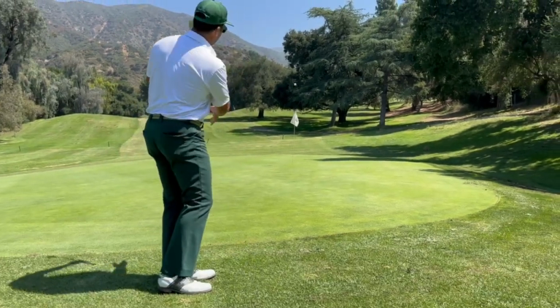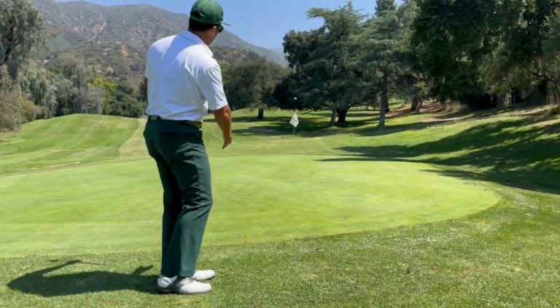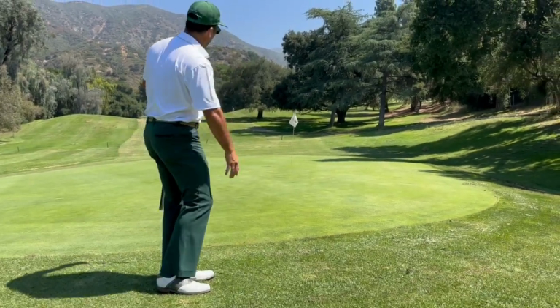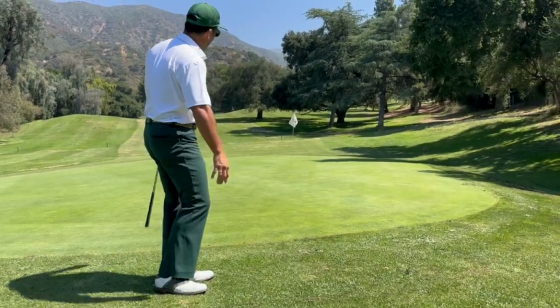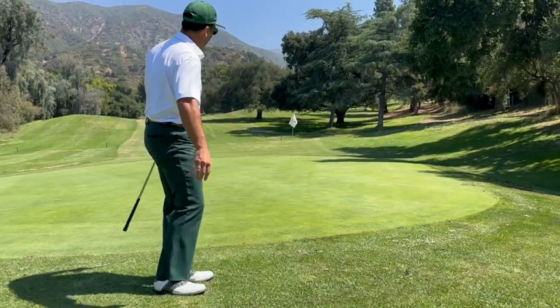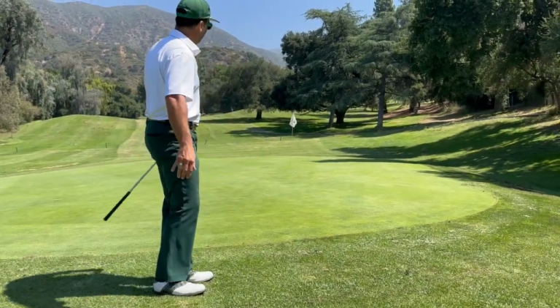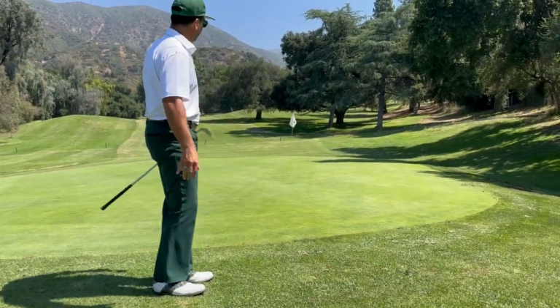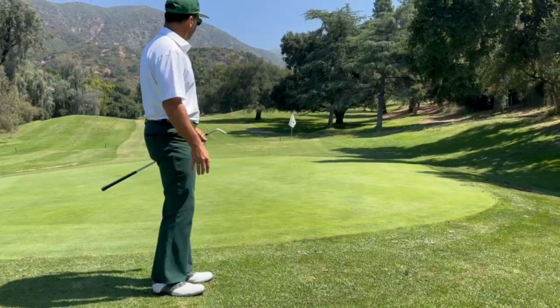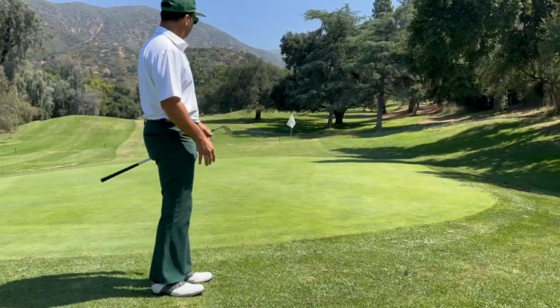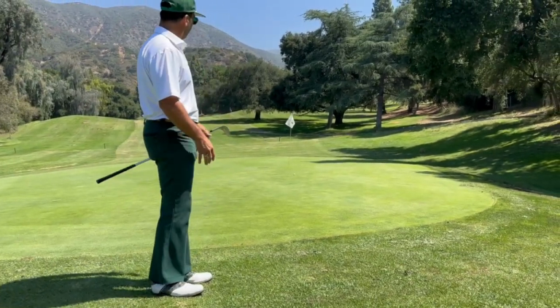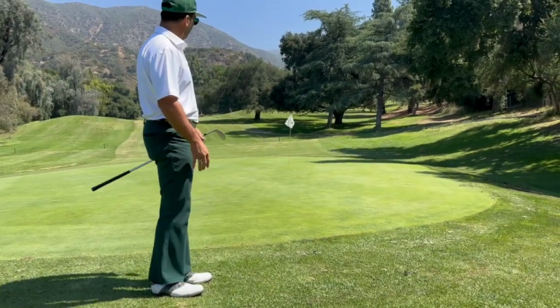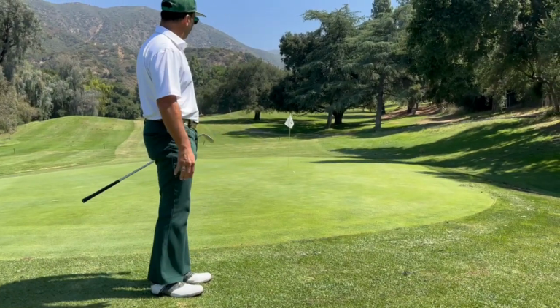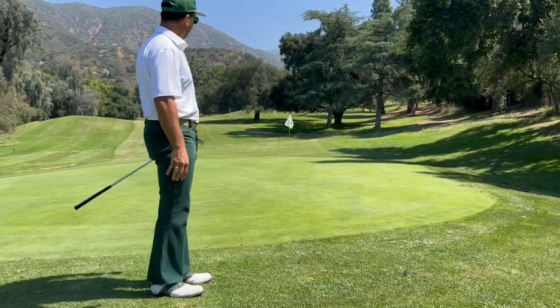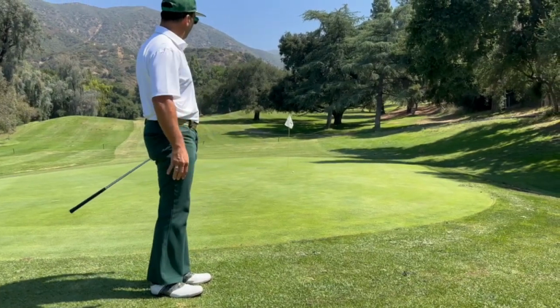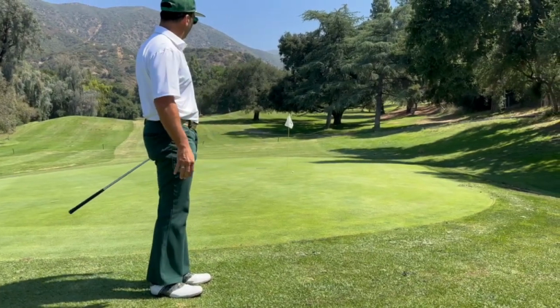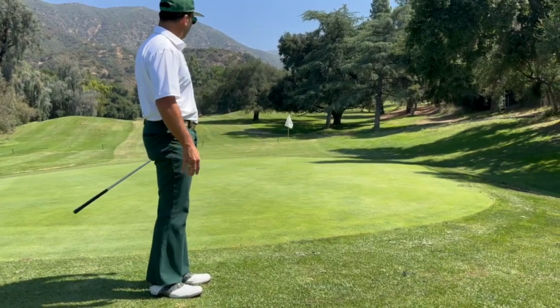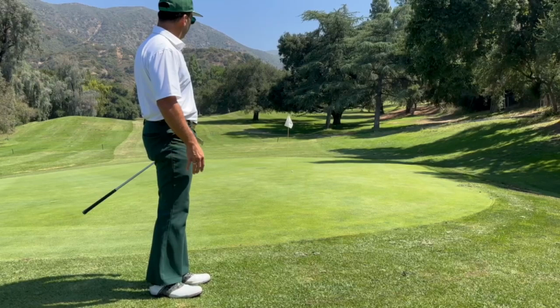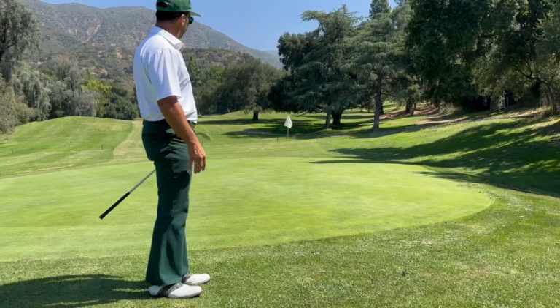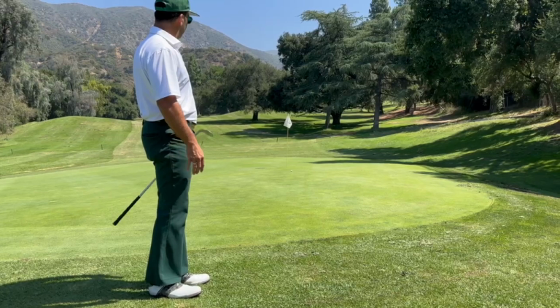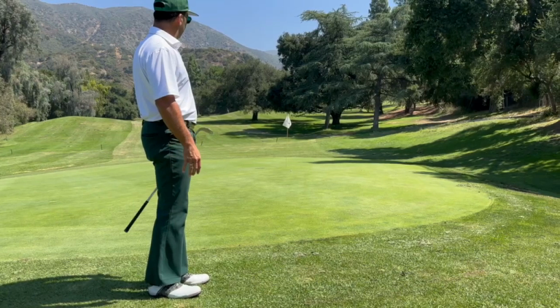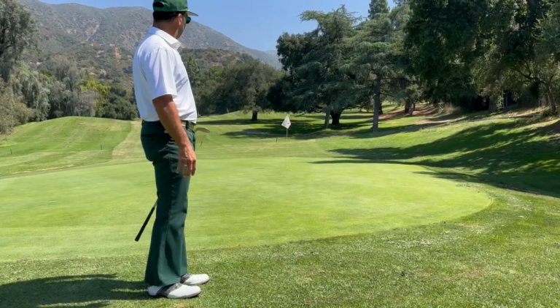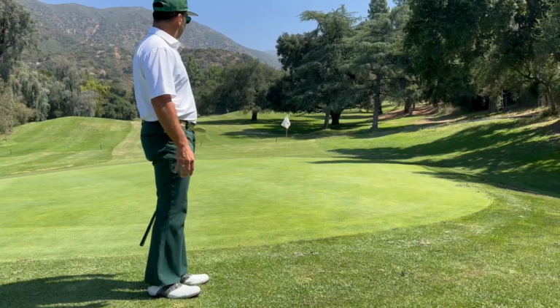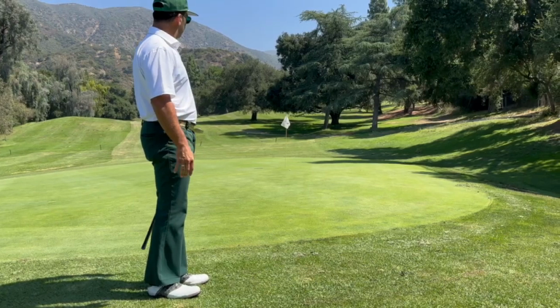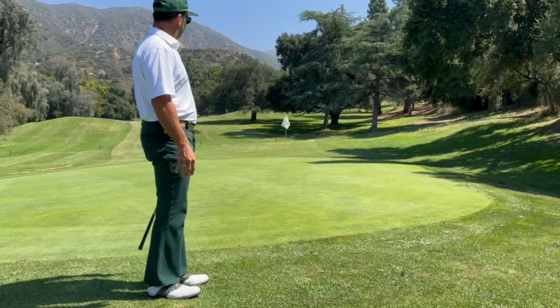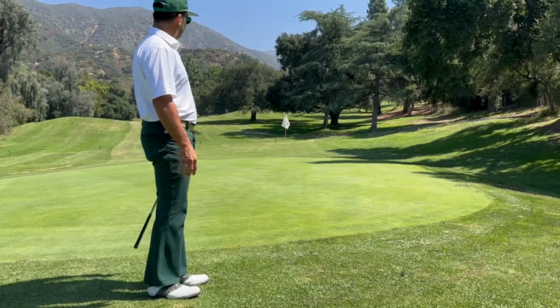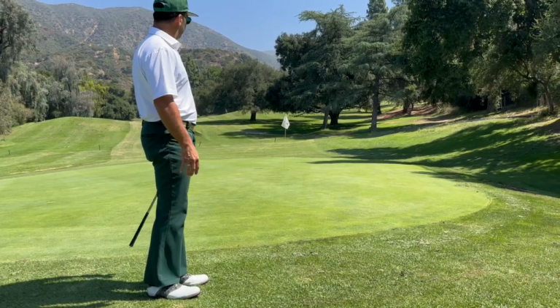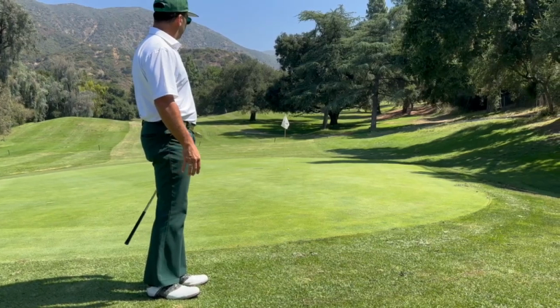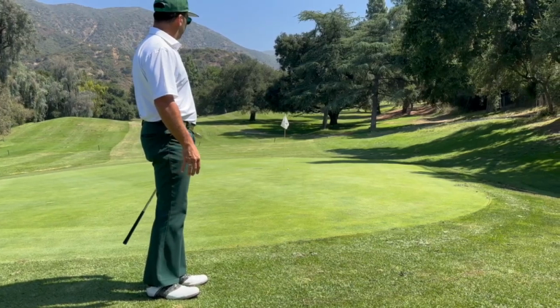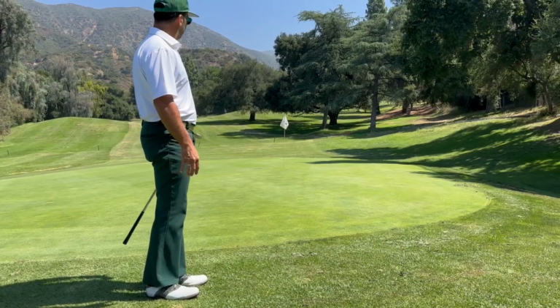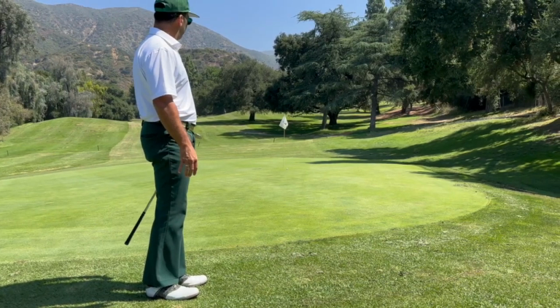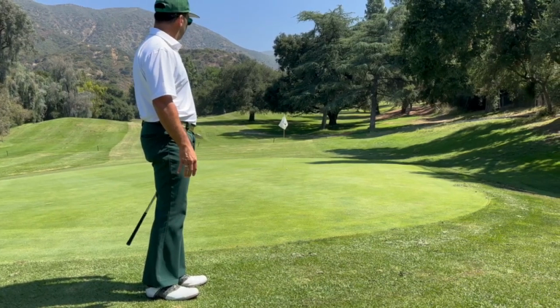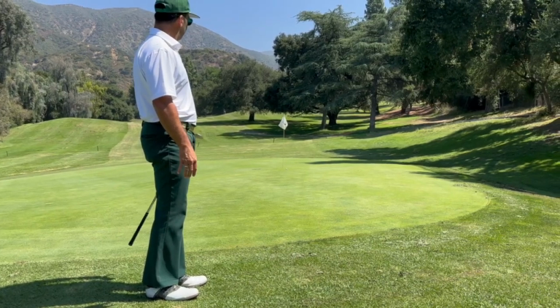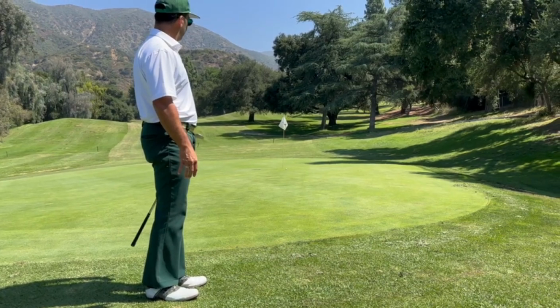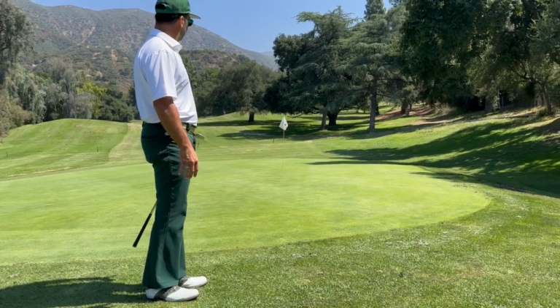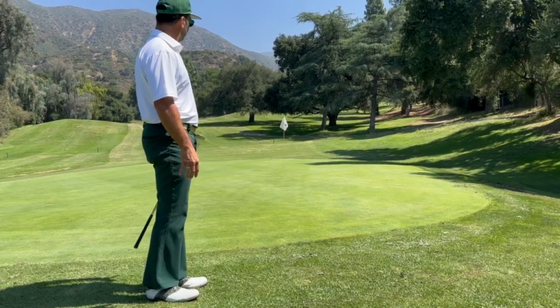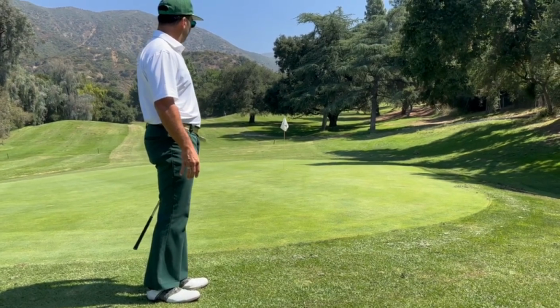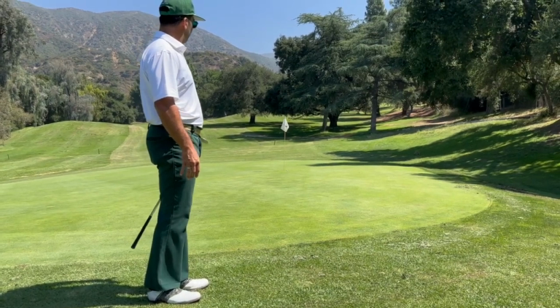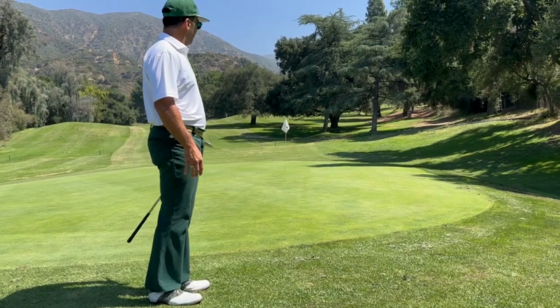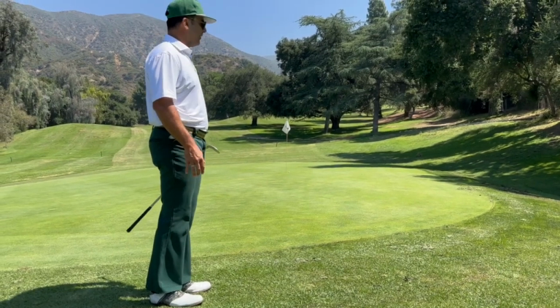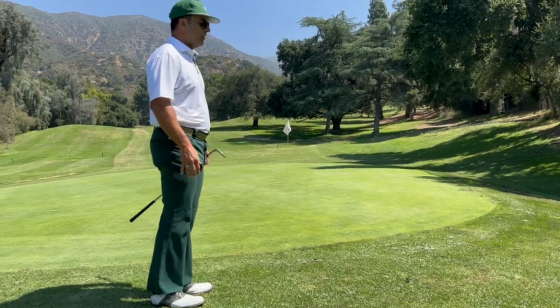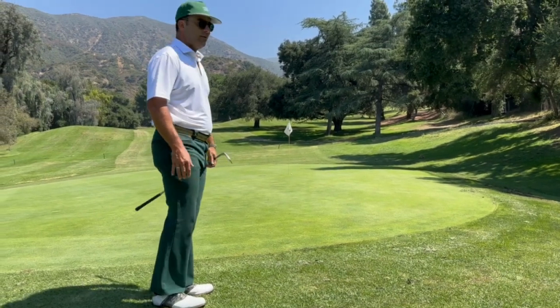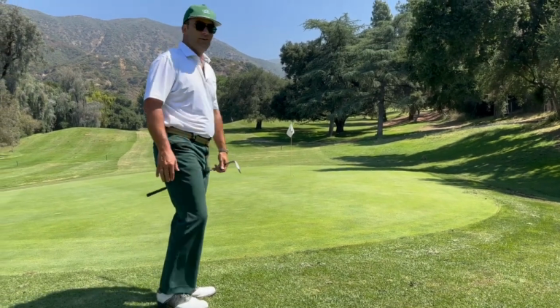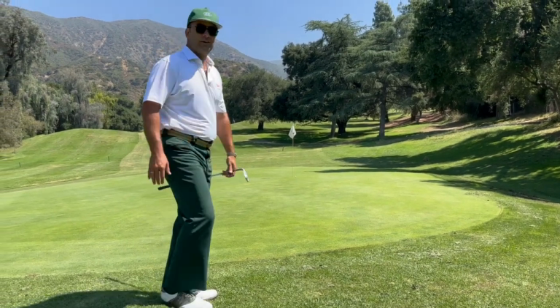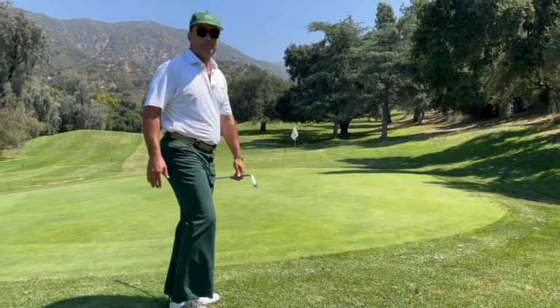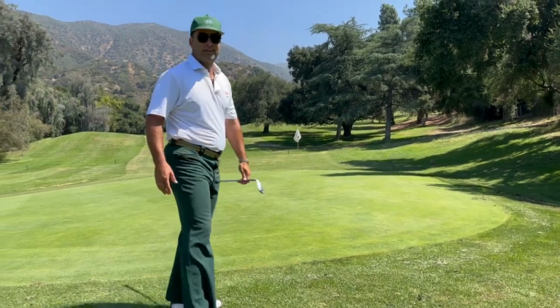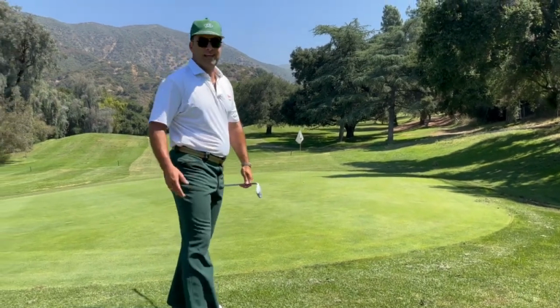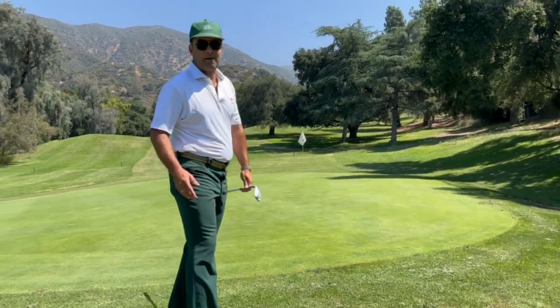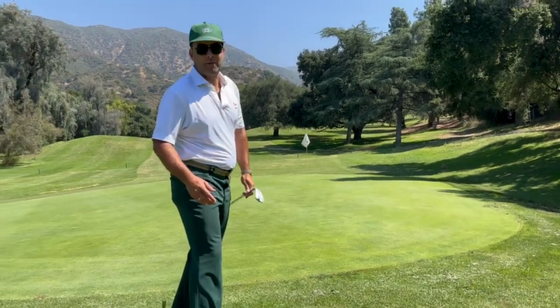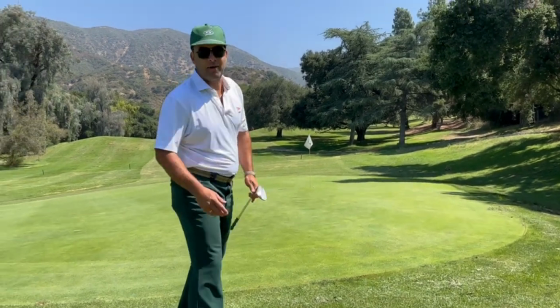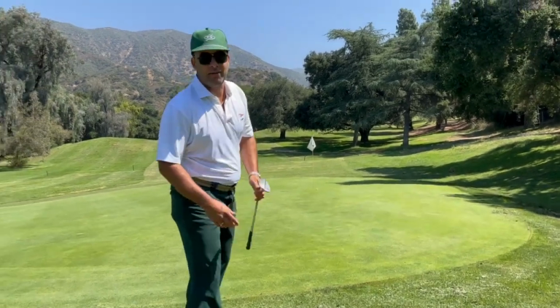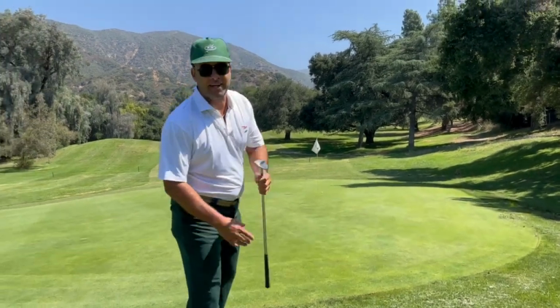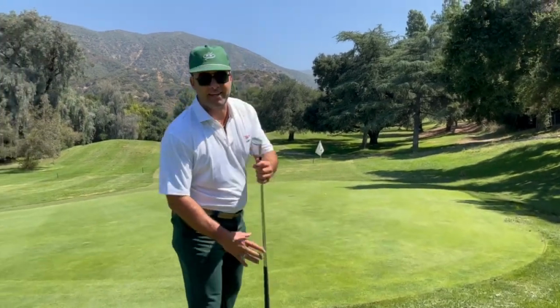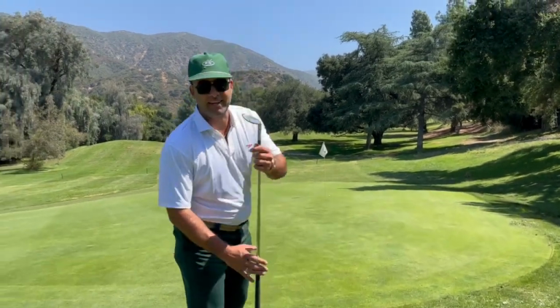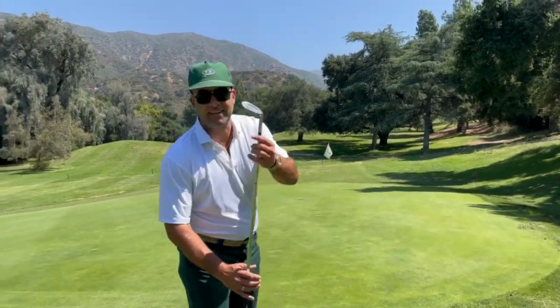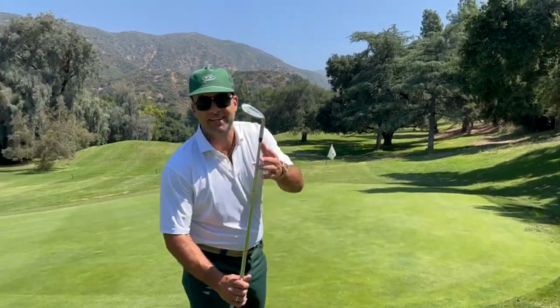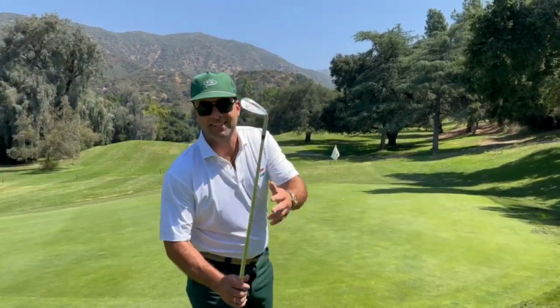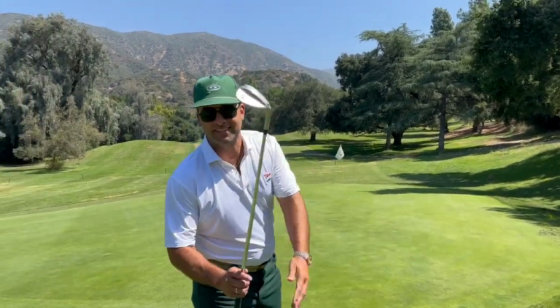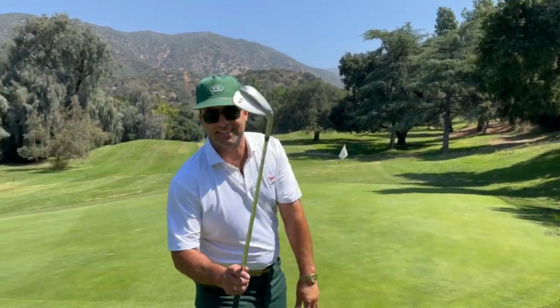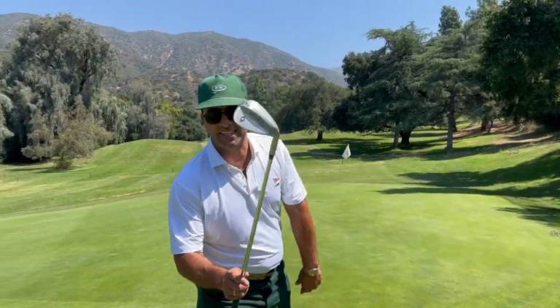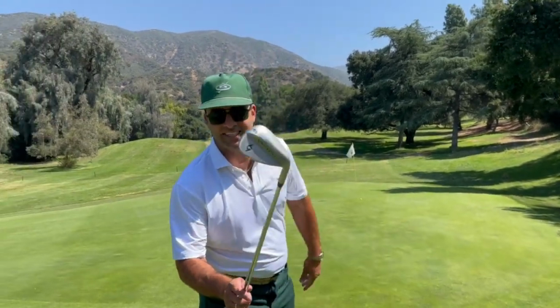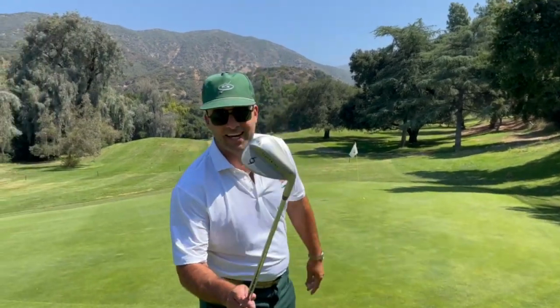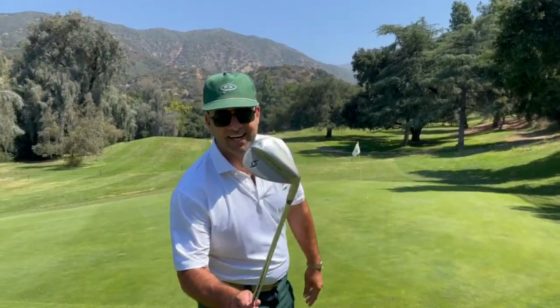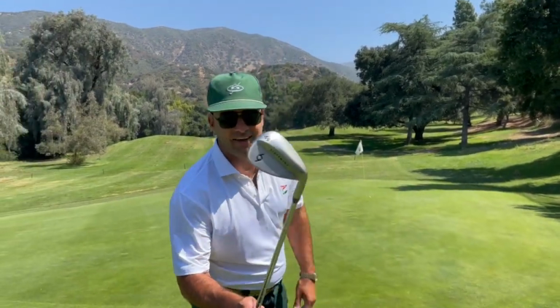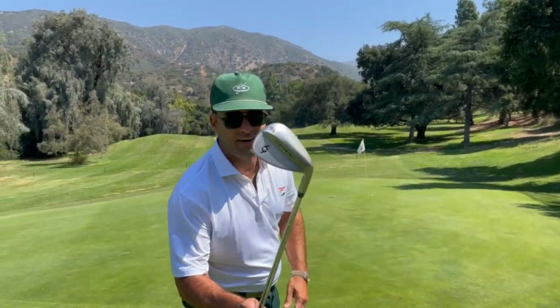Wow. Go in the hole. You can make that putt with anything. 69 golf.